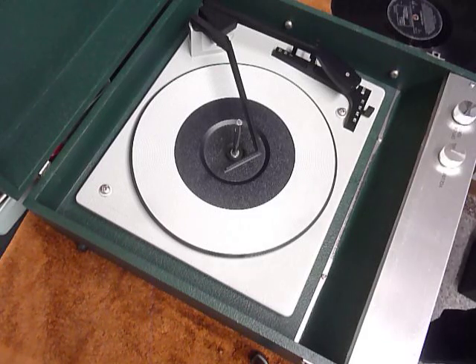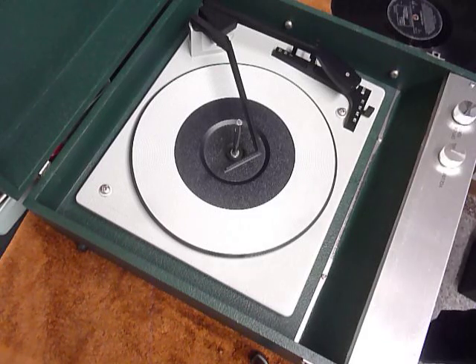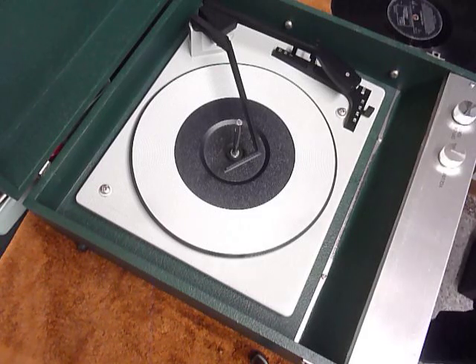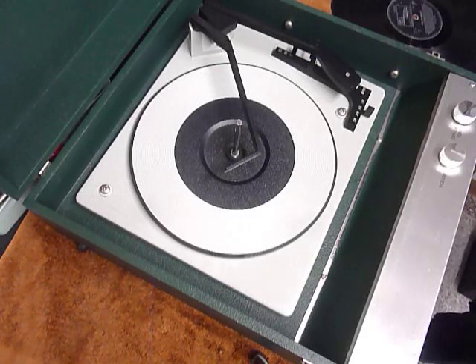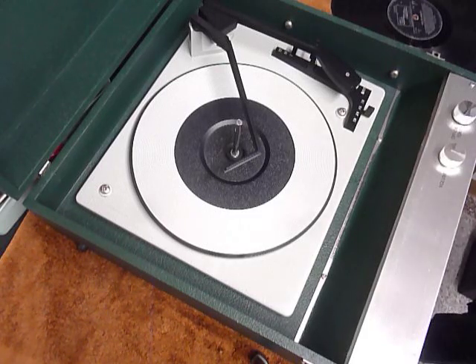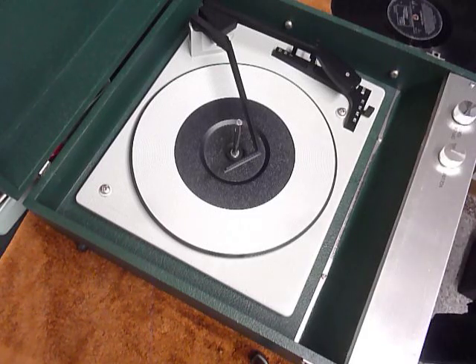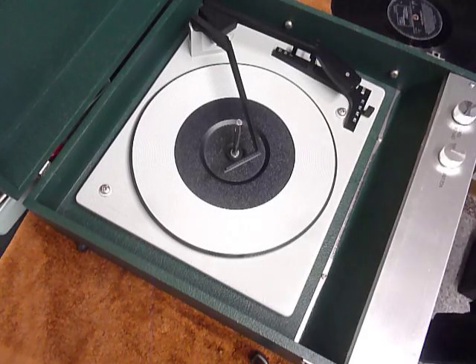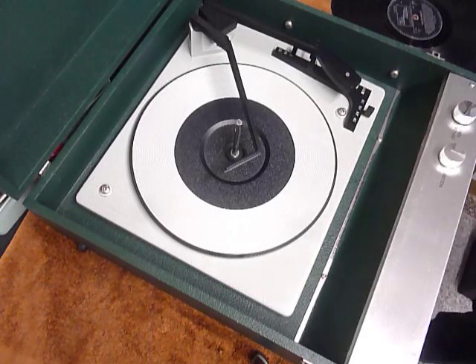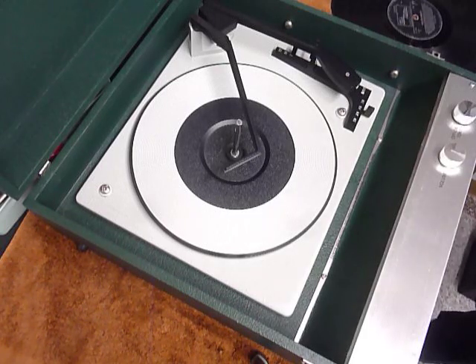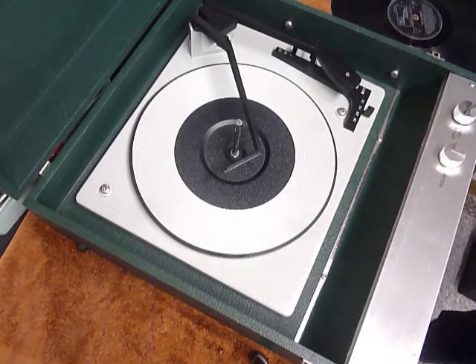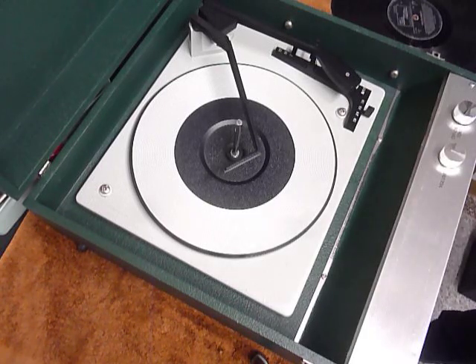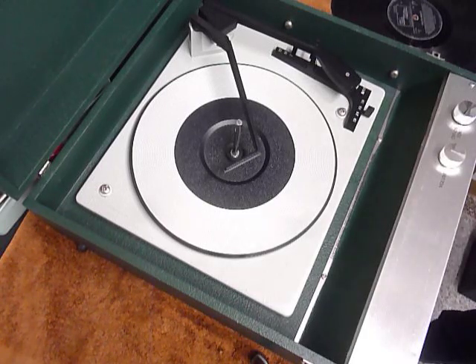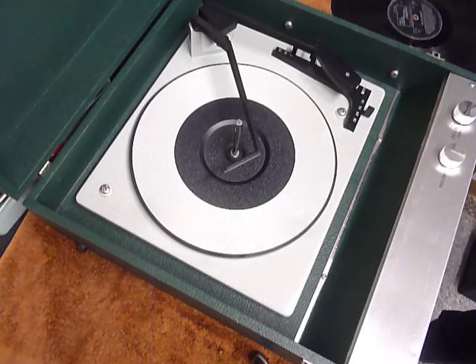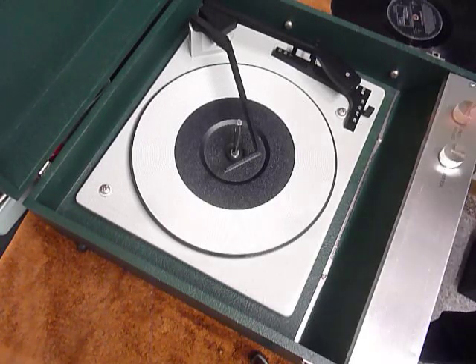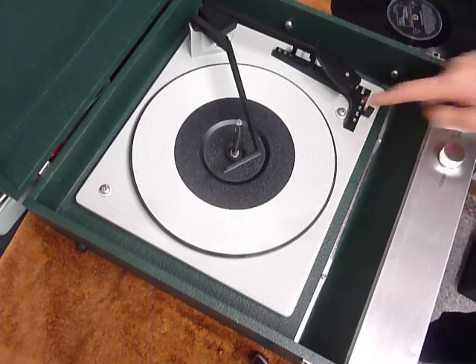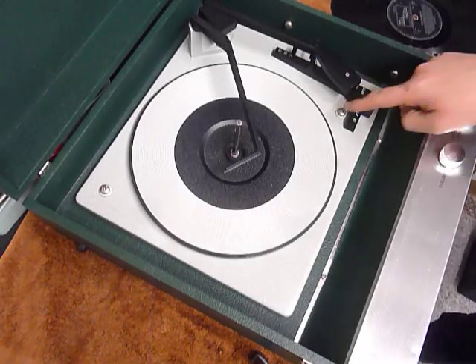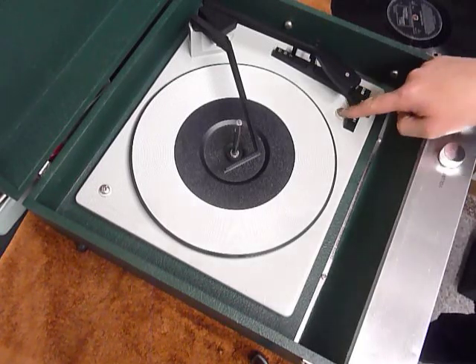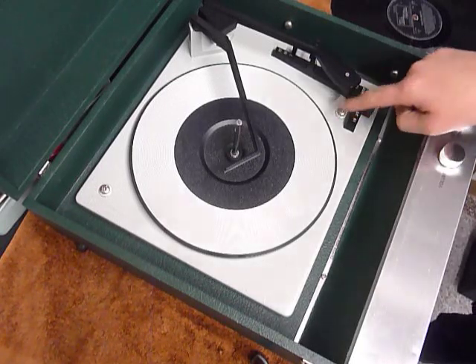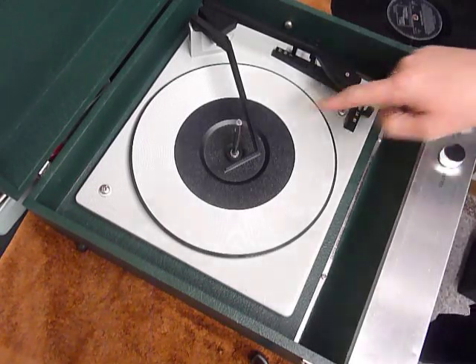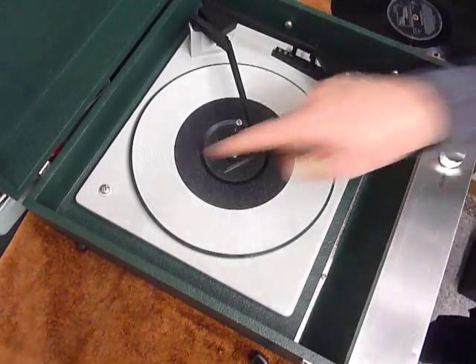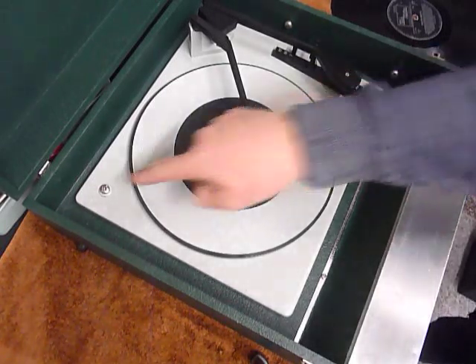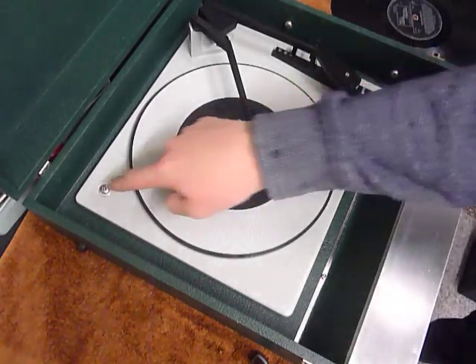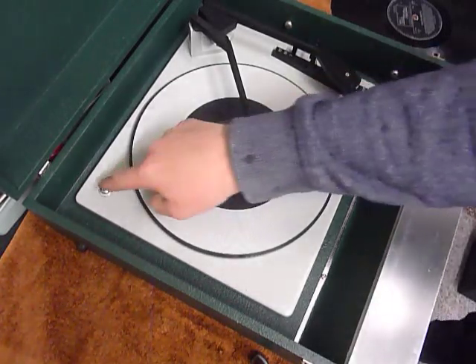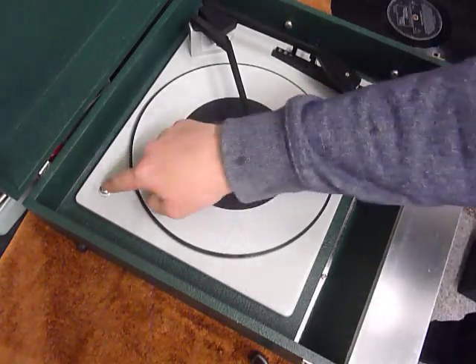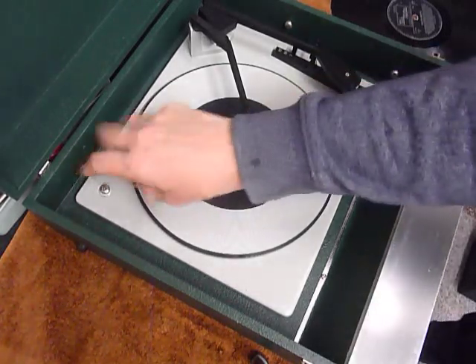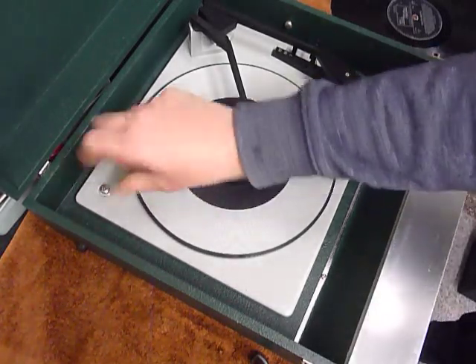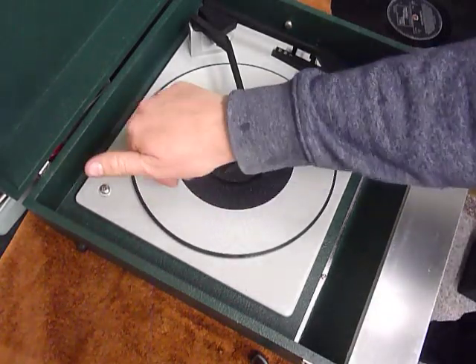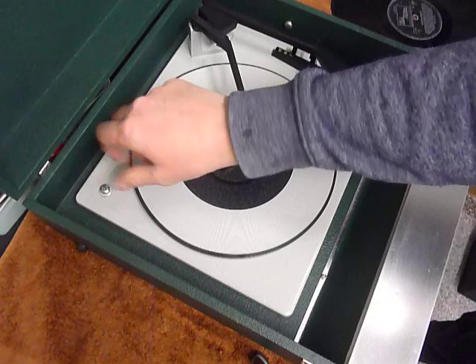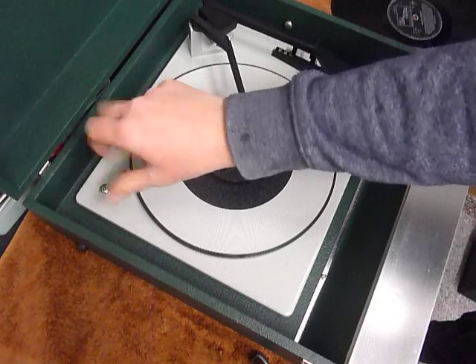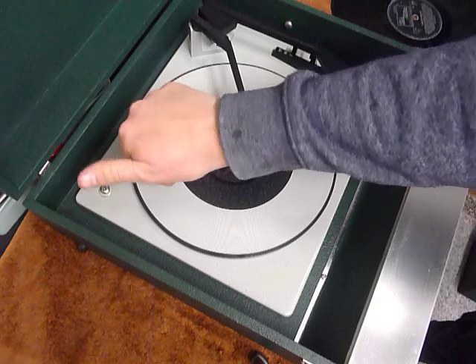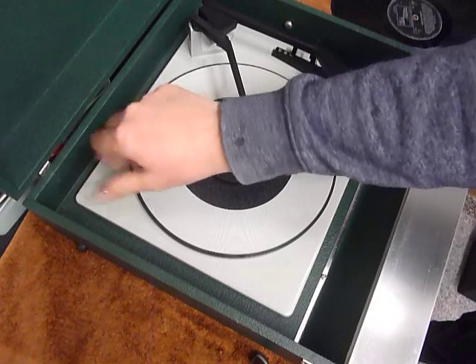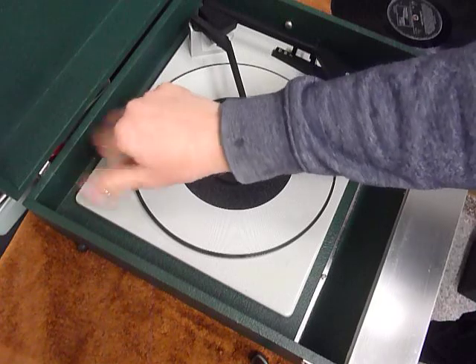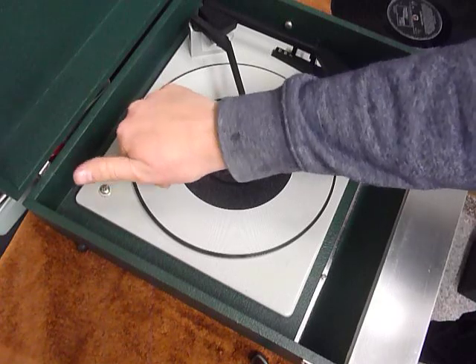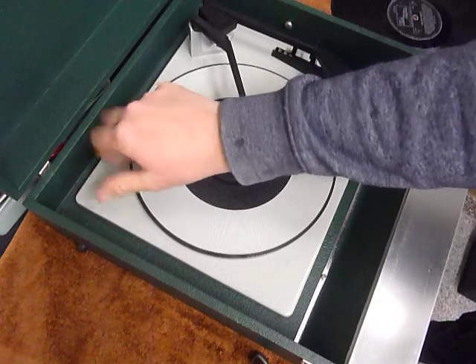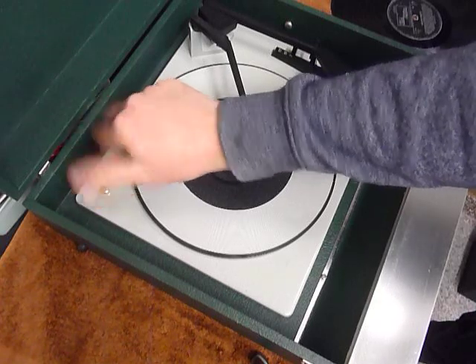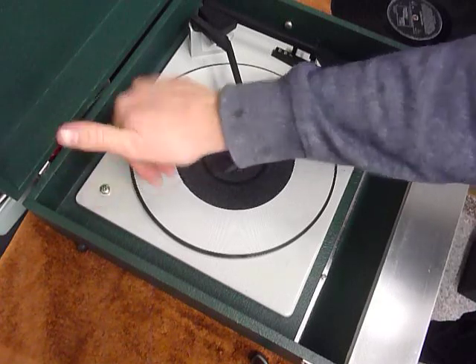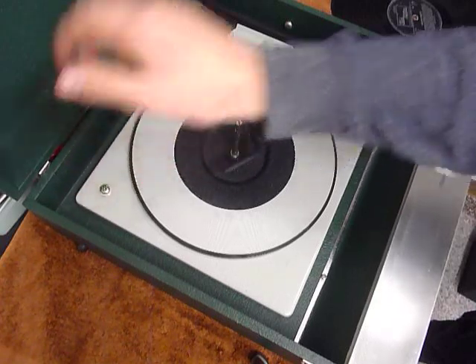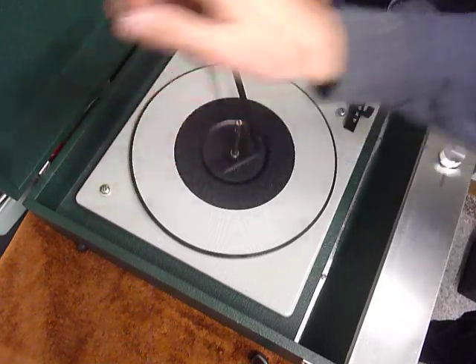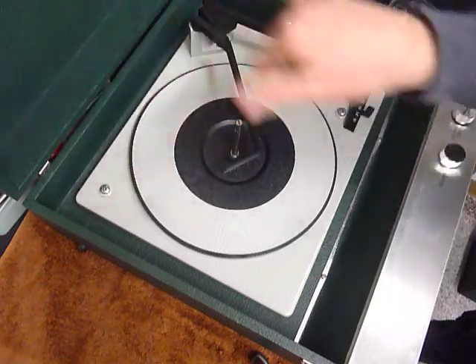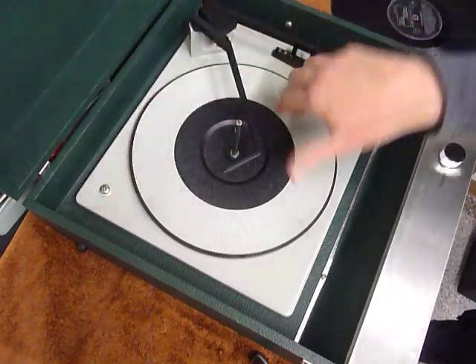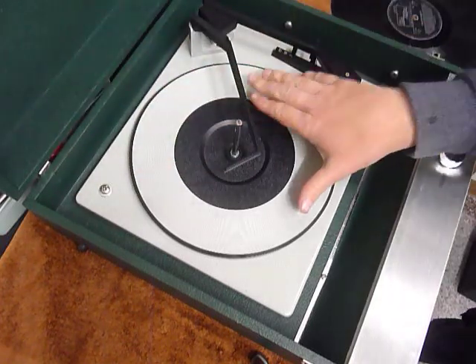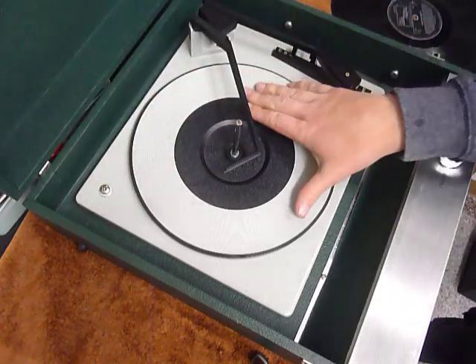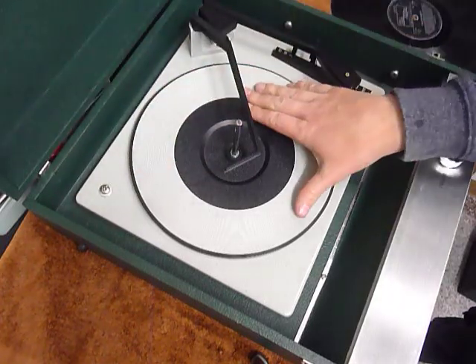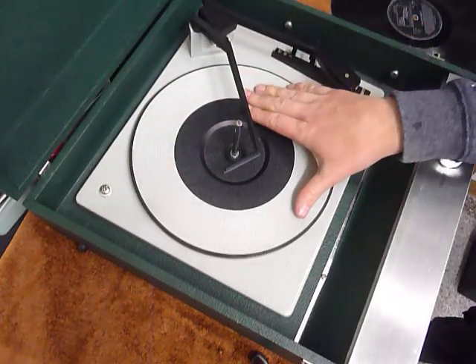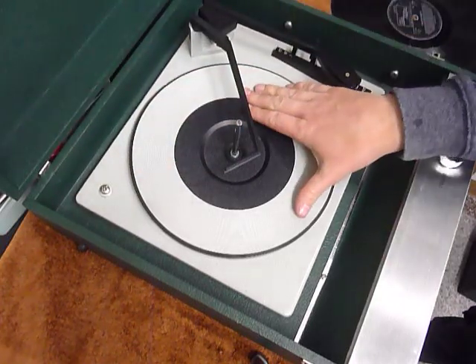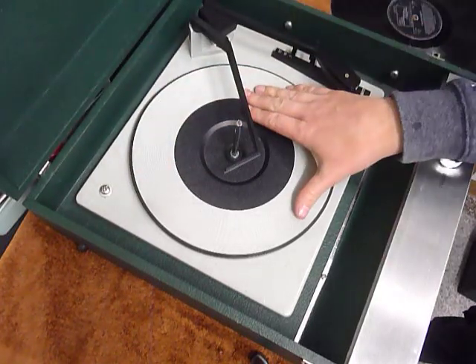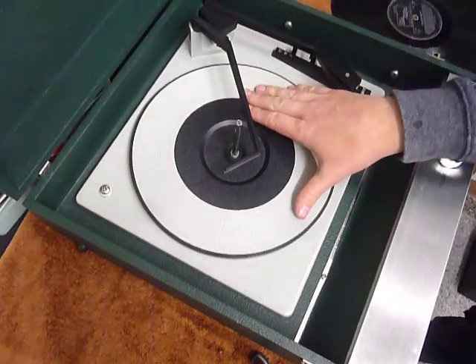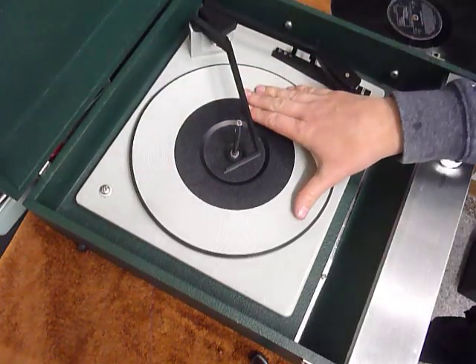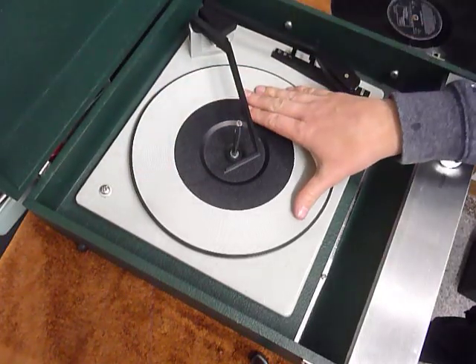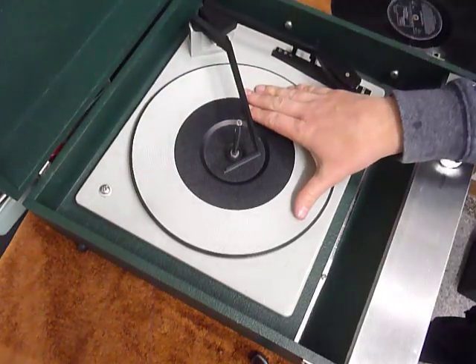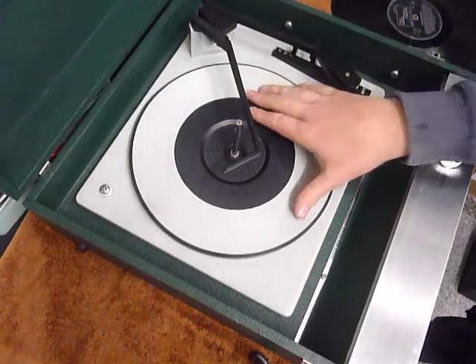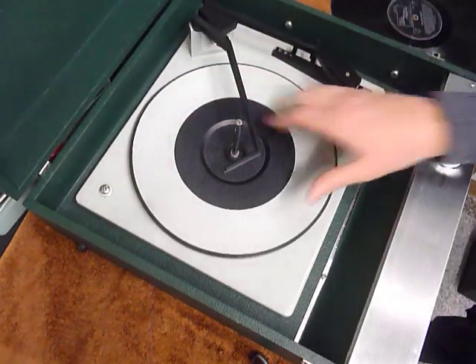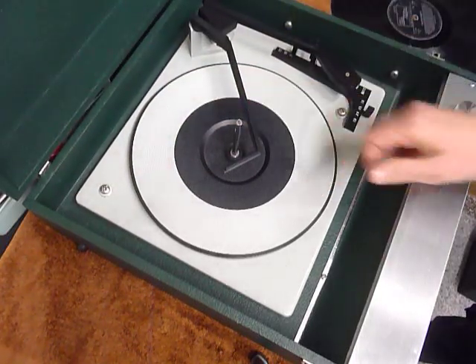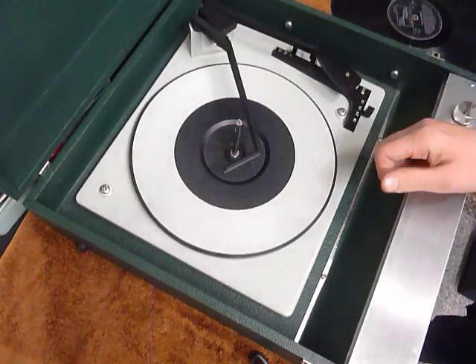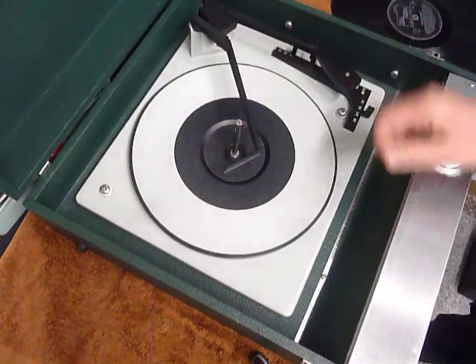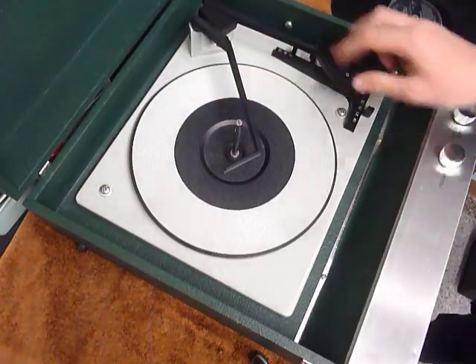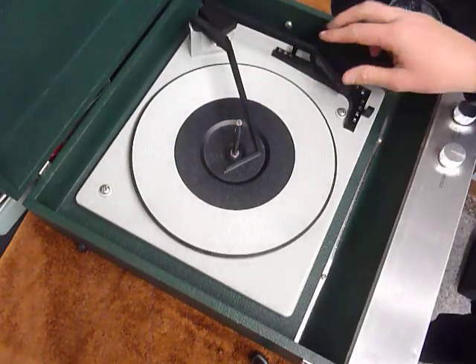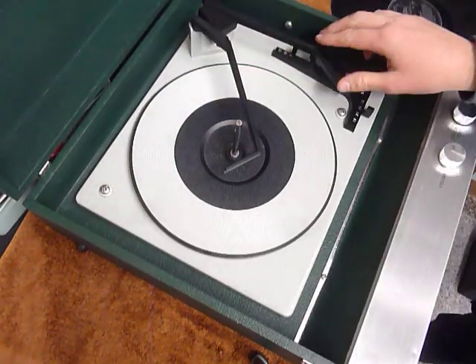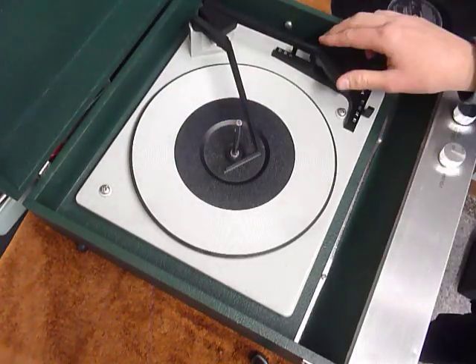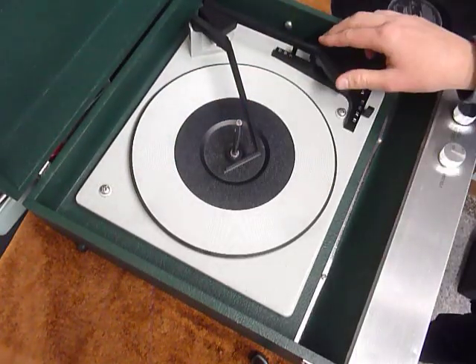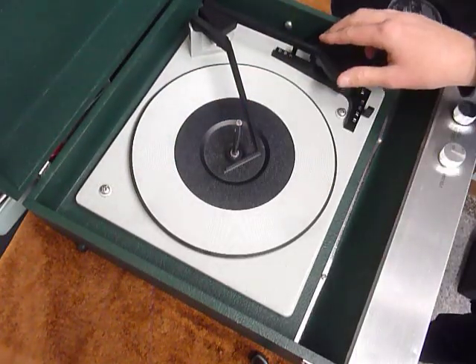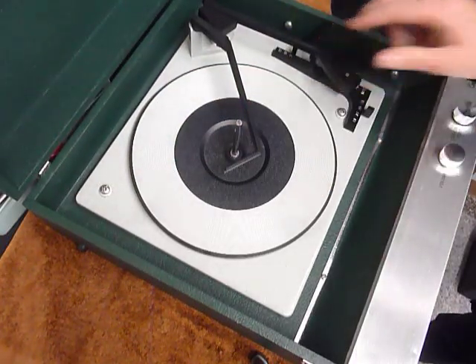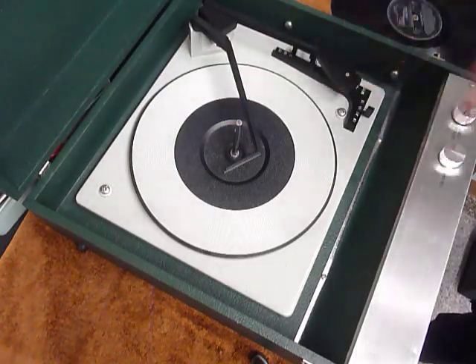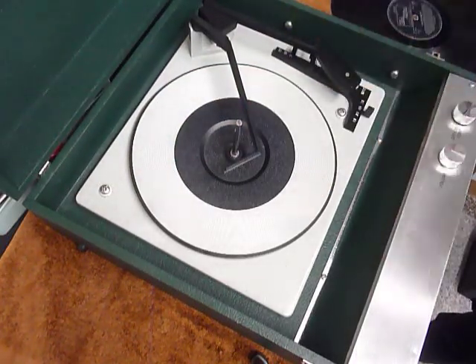First thing to do is screw down the two transit screws on the deck, here and here. Screw those fully down clockwise so the deck floats on its springs, and remember to unclick the arm.